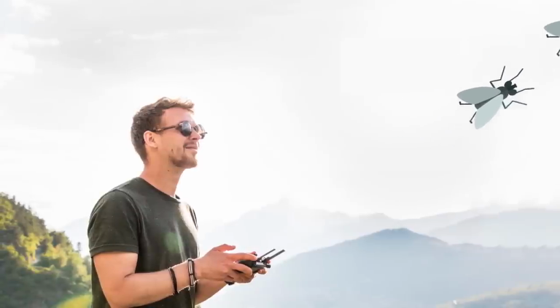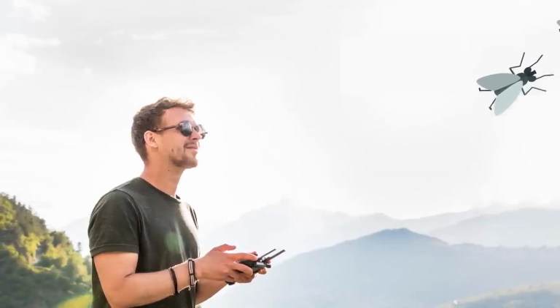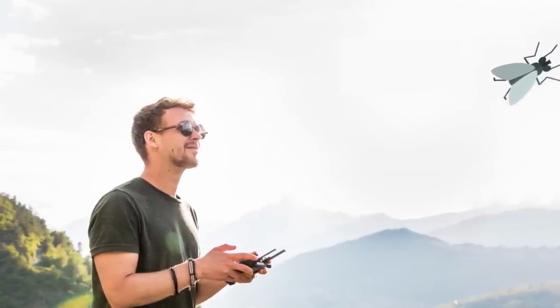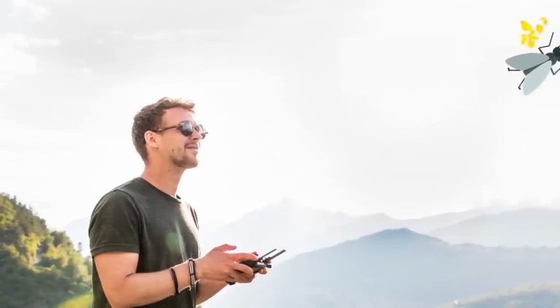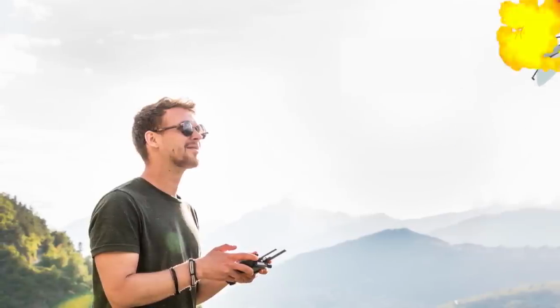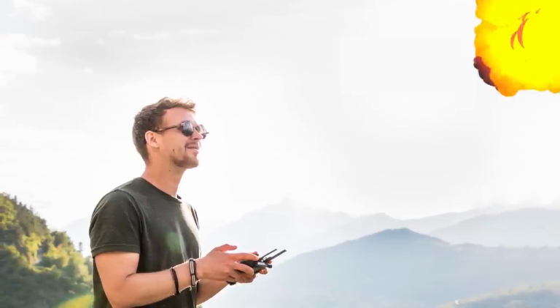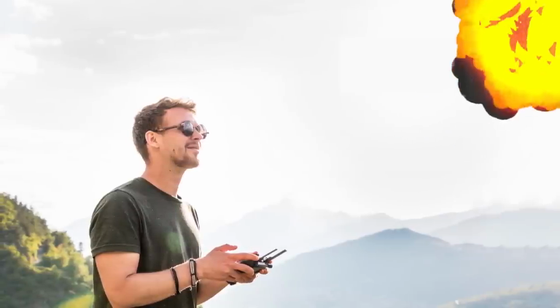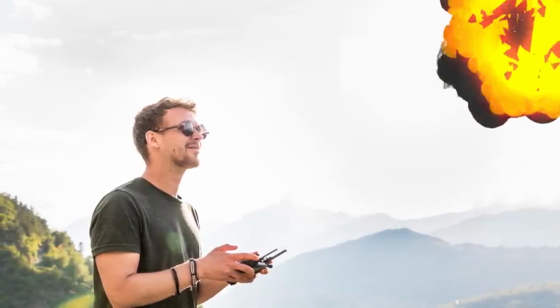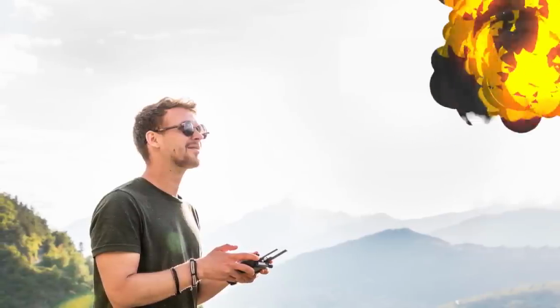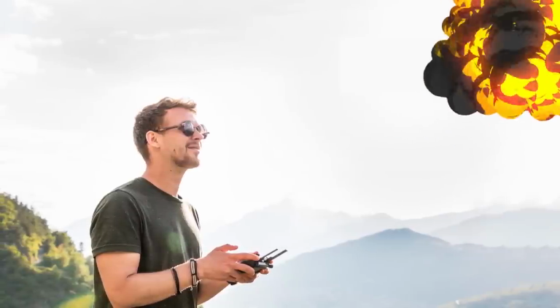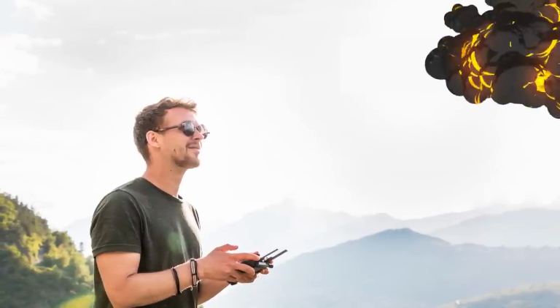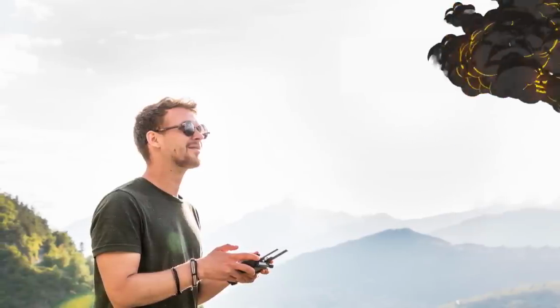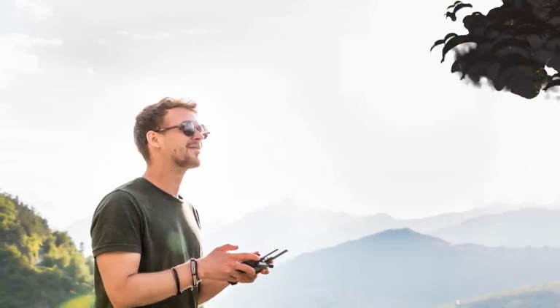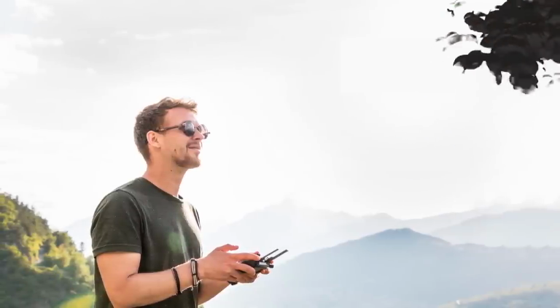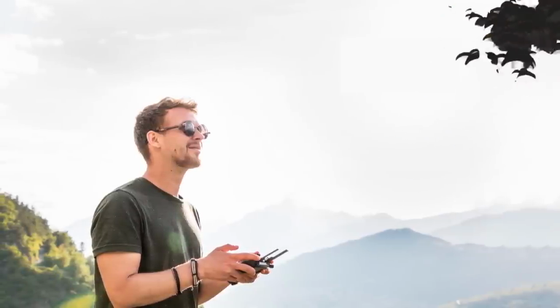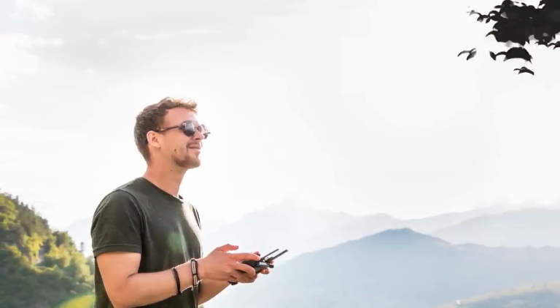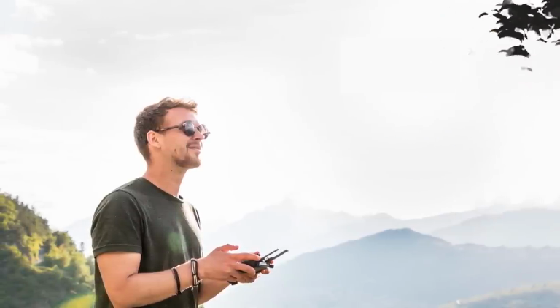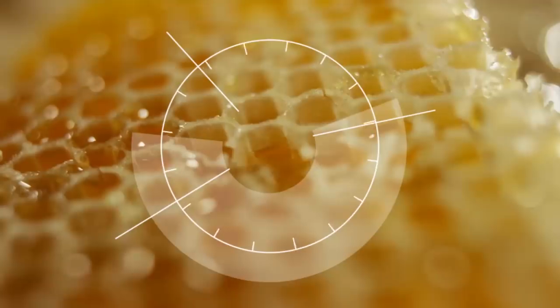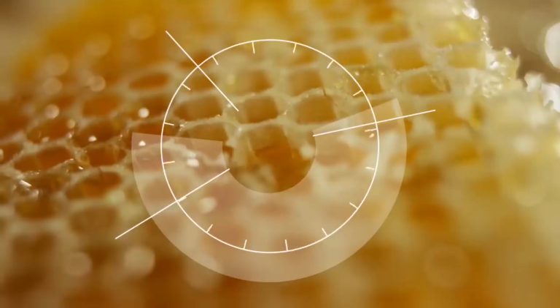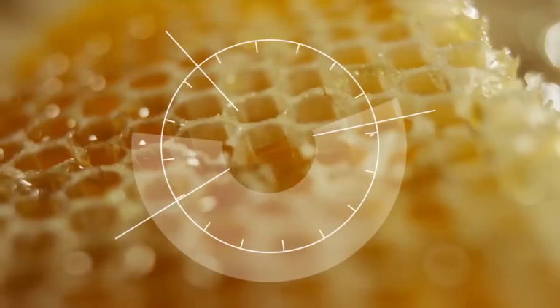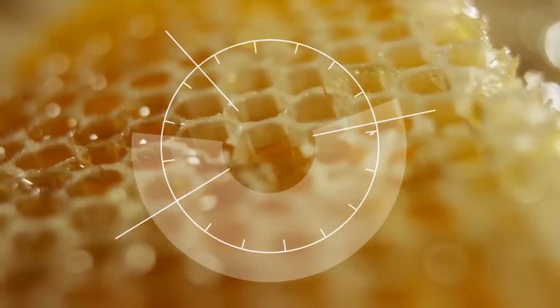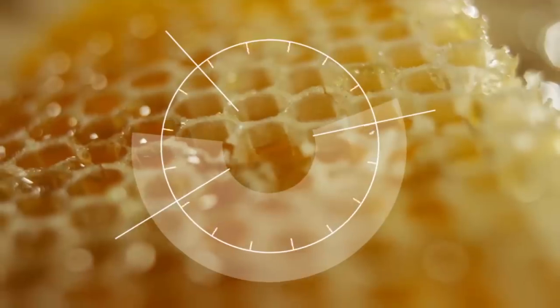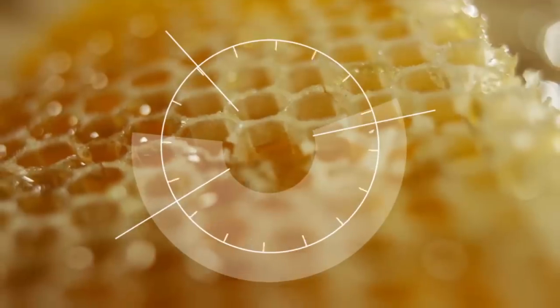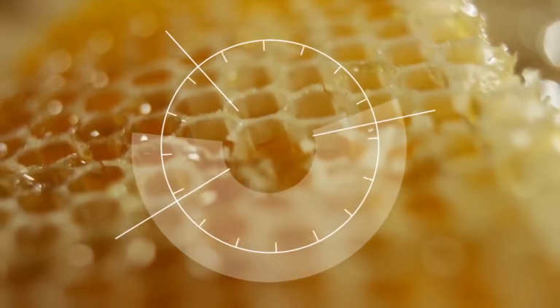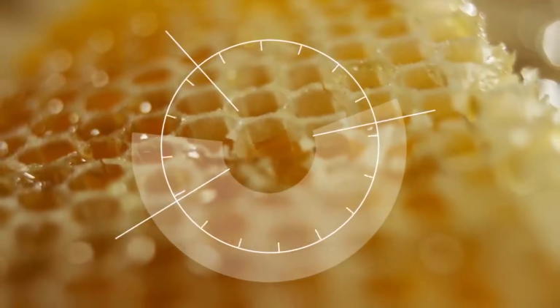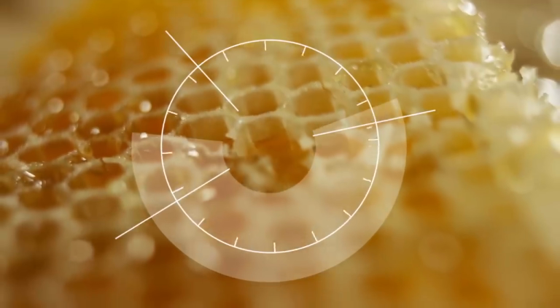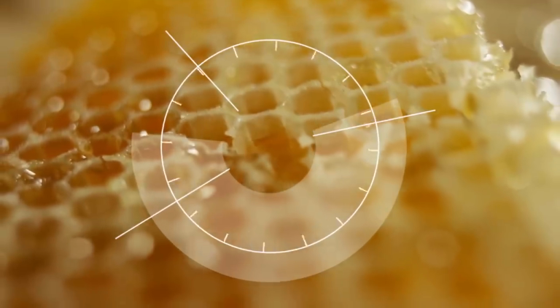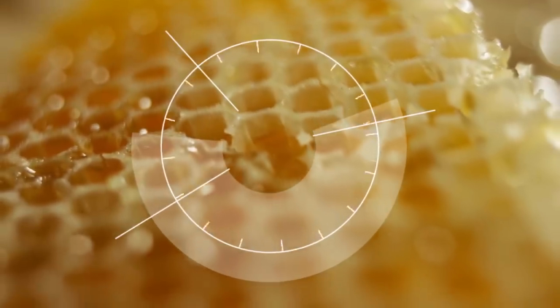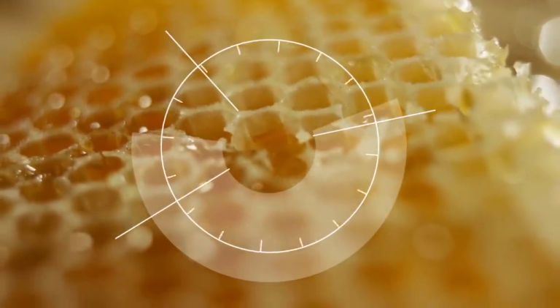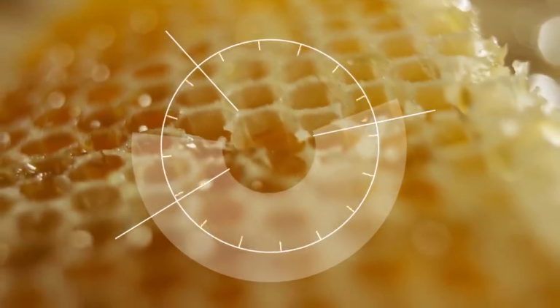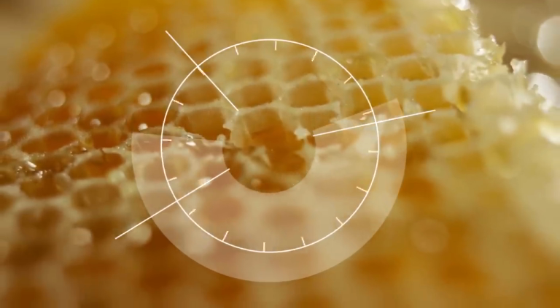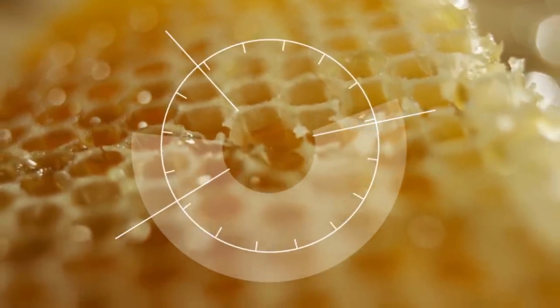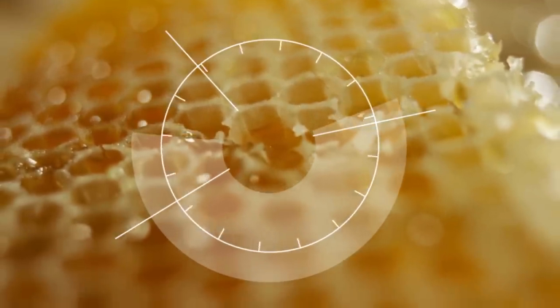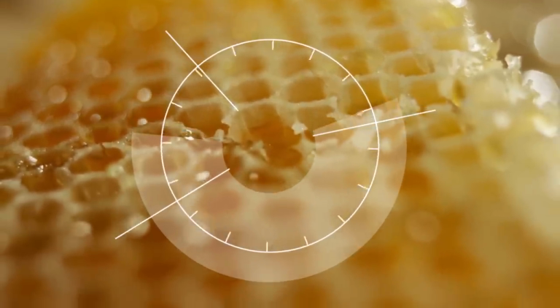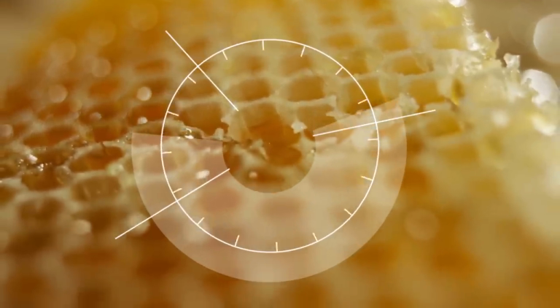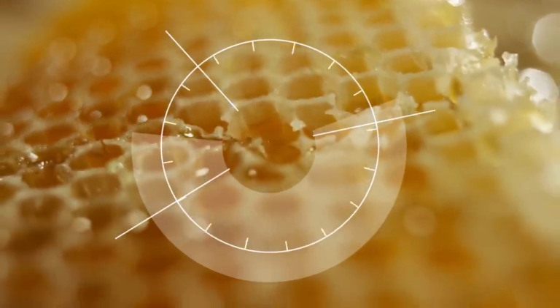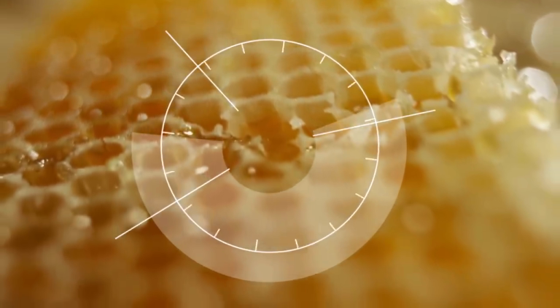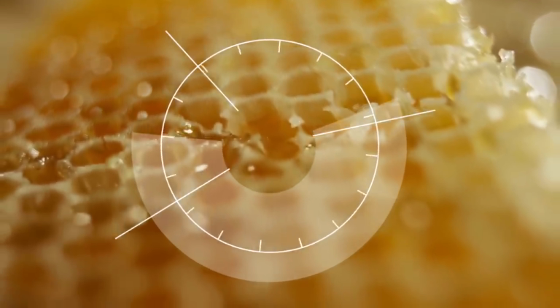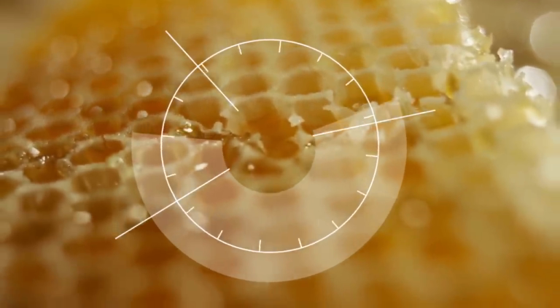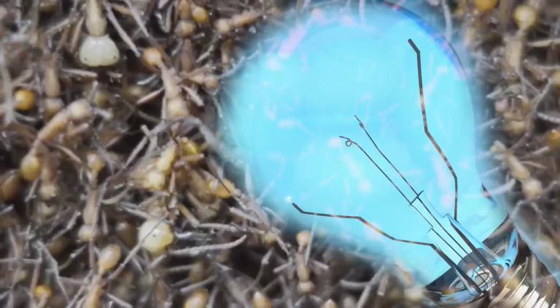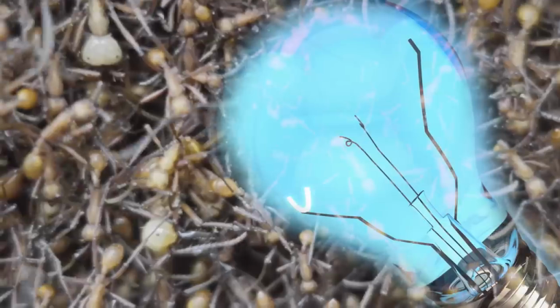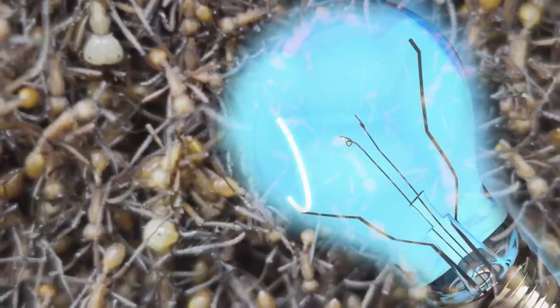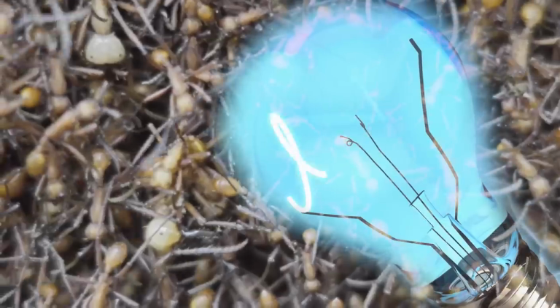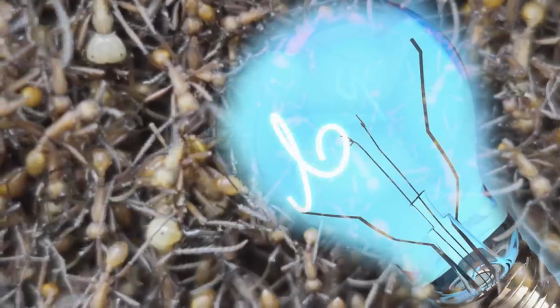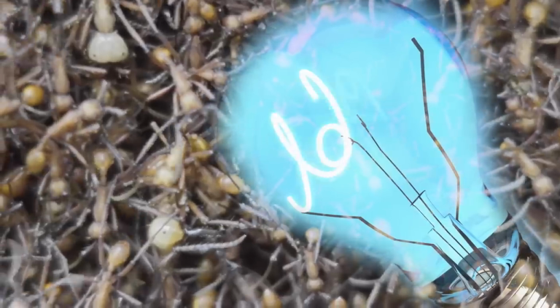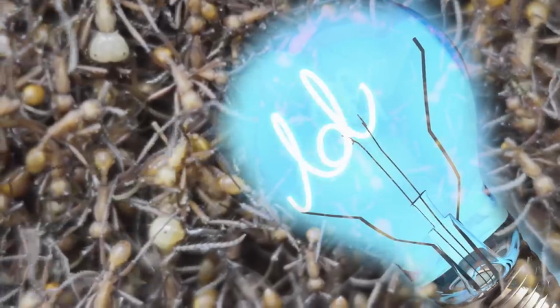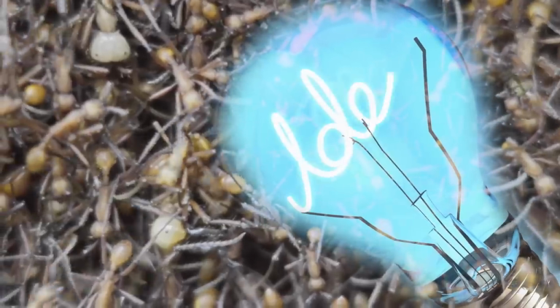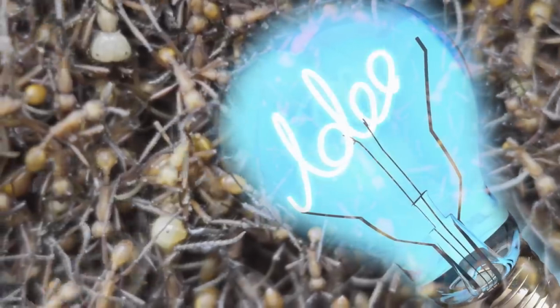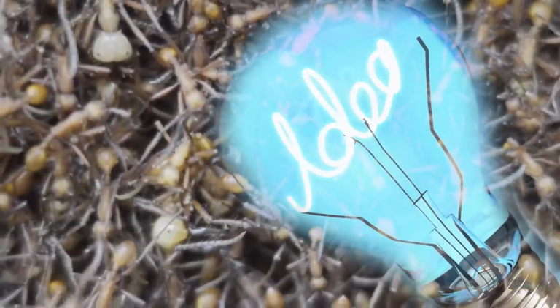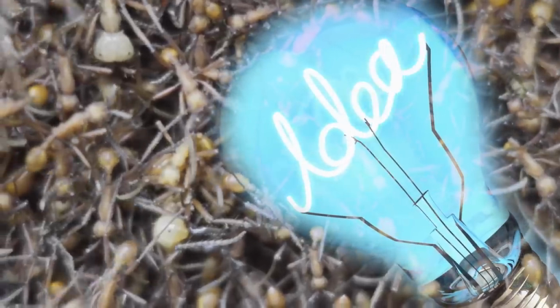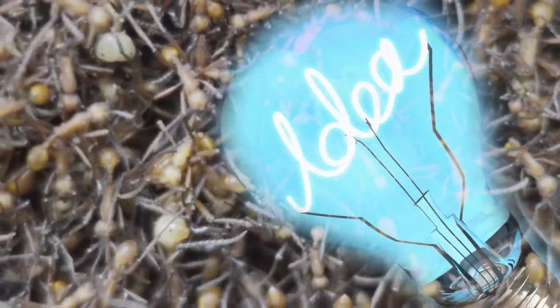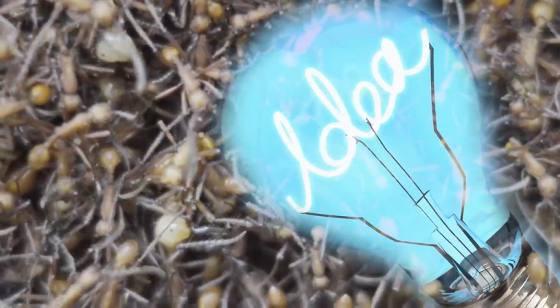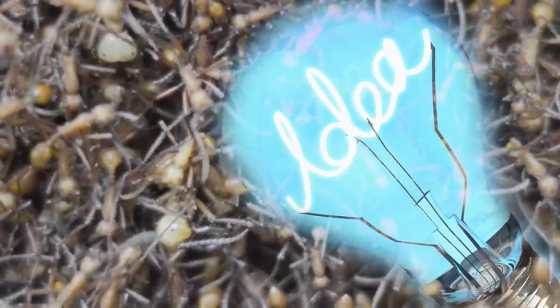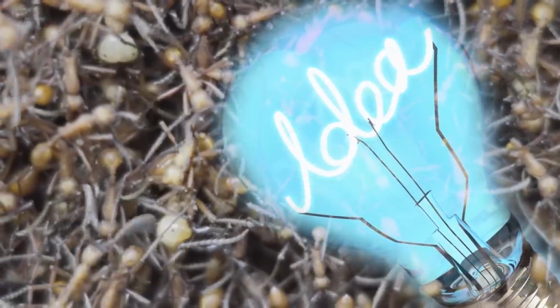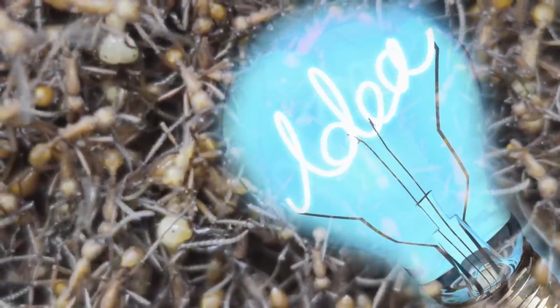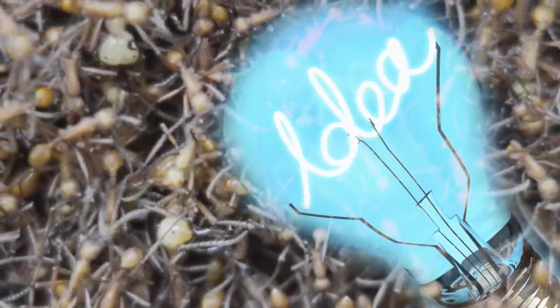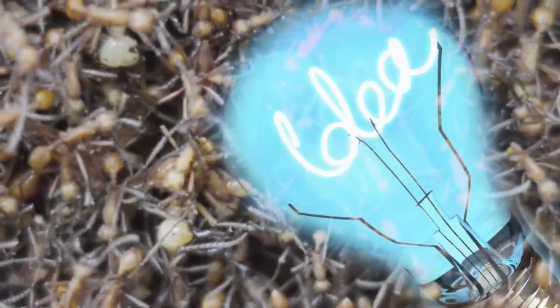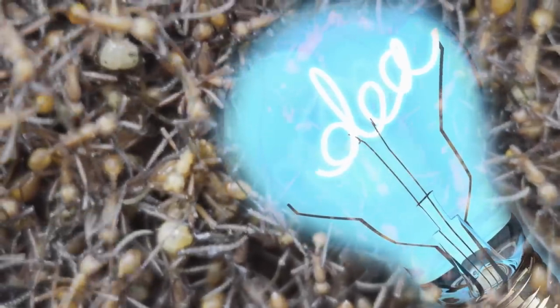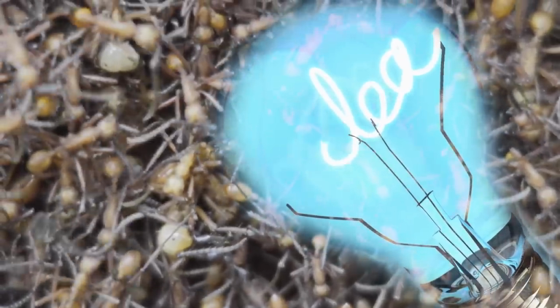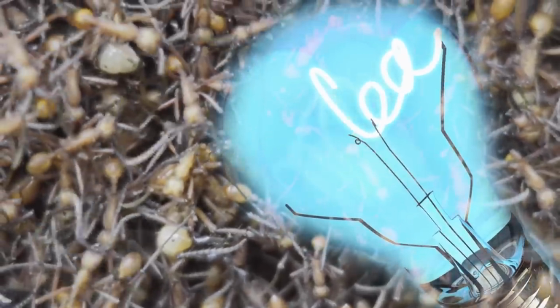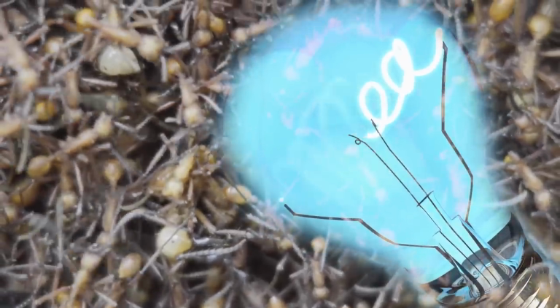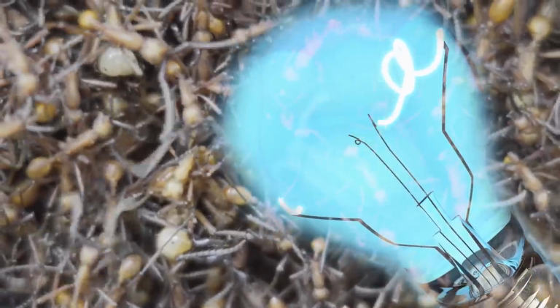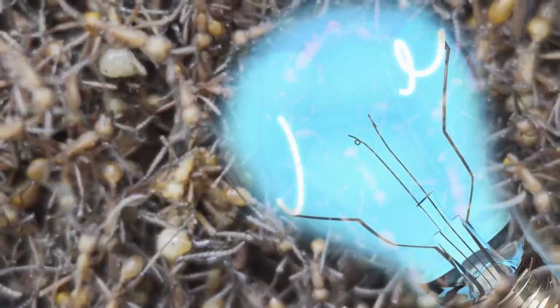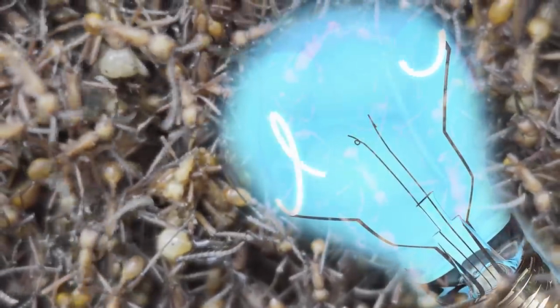From tiny Robo-Bees to impressive architectural marvels, here are 10 inventions inspired by insects.